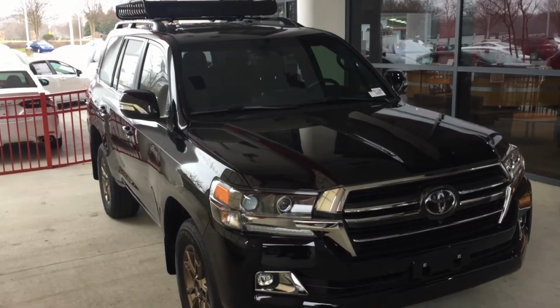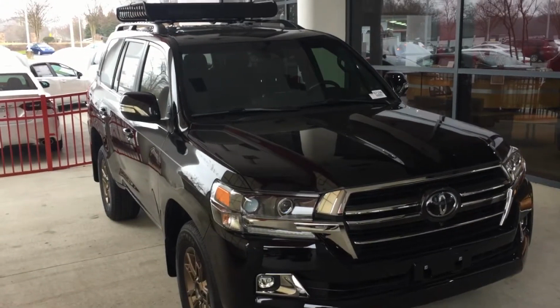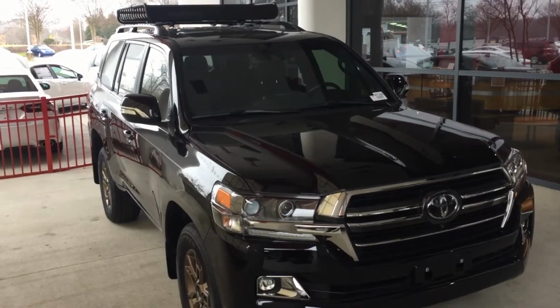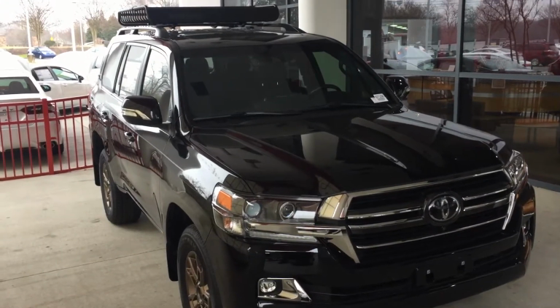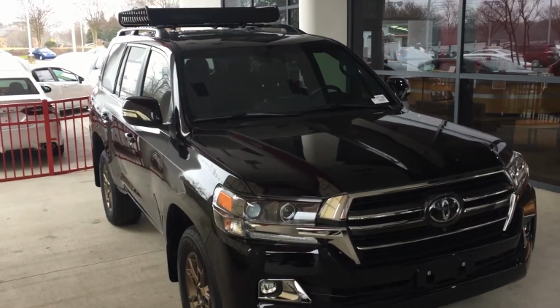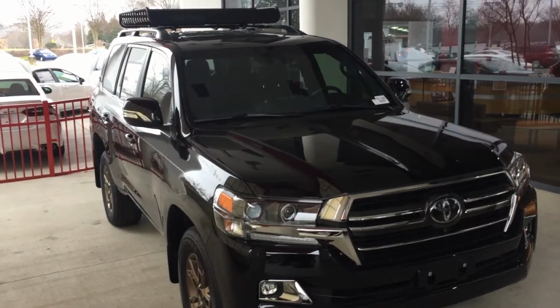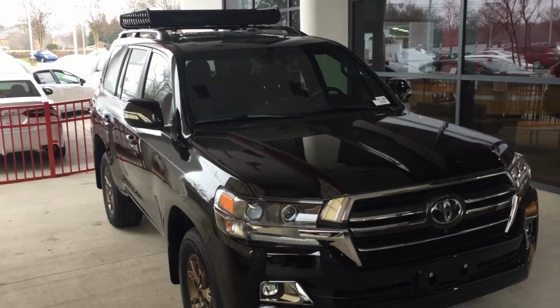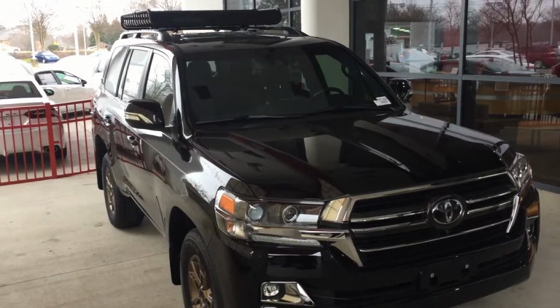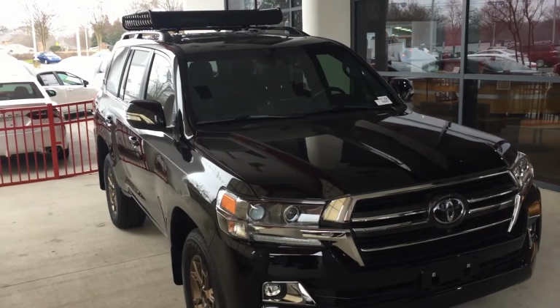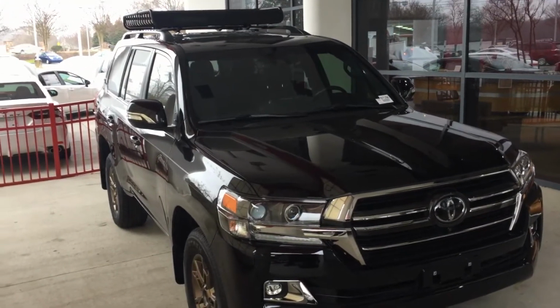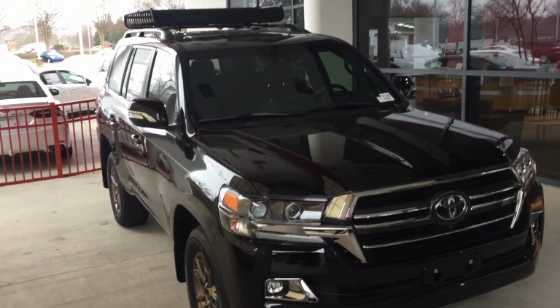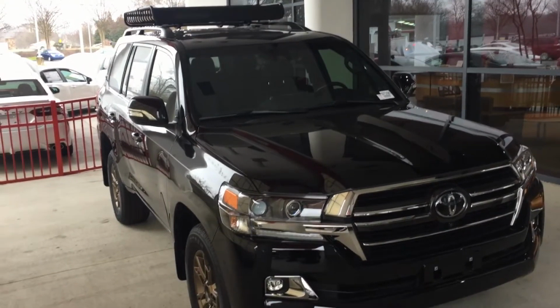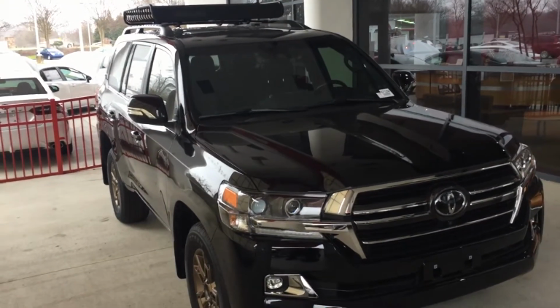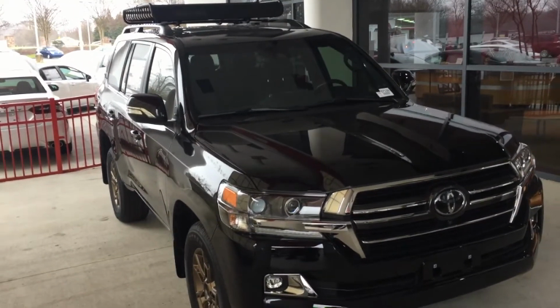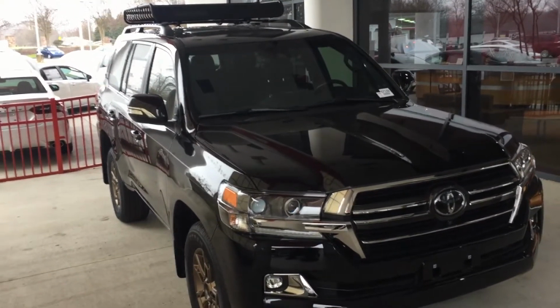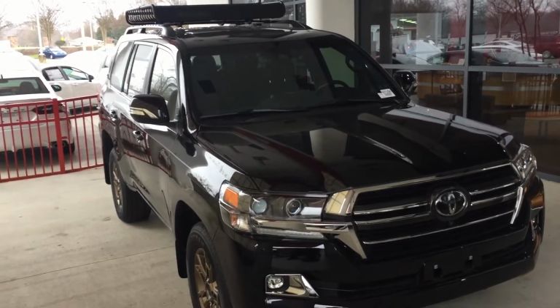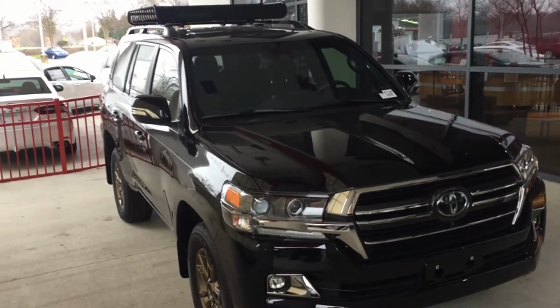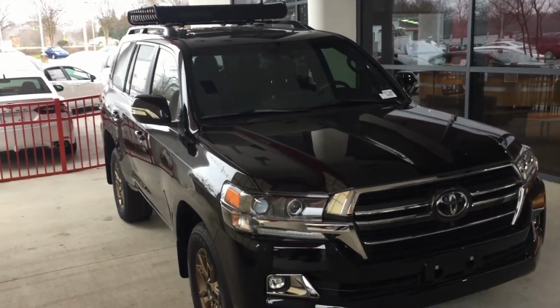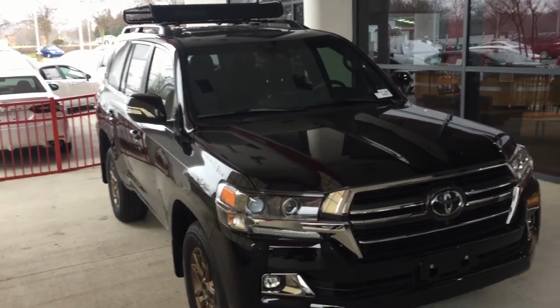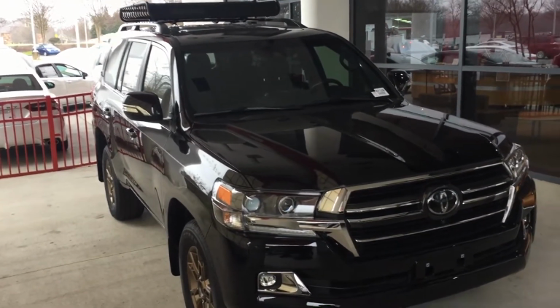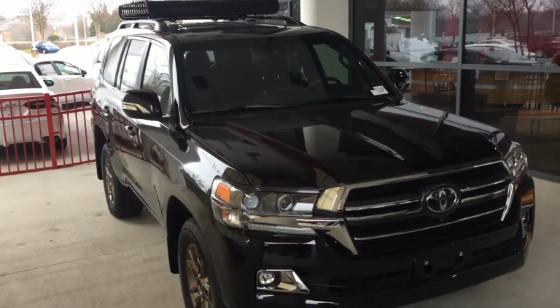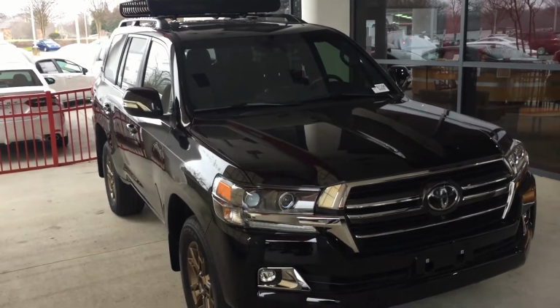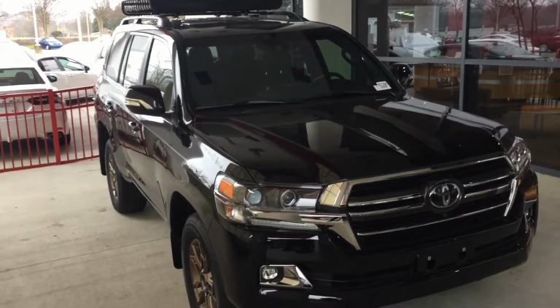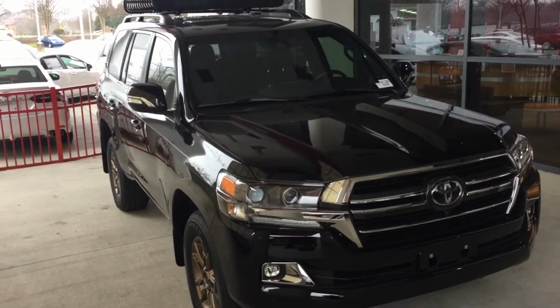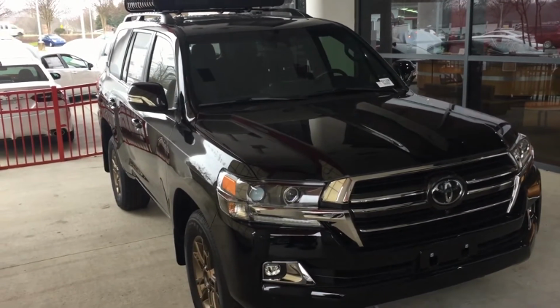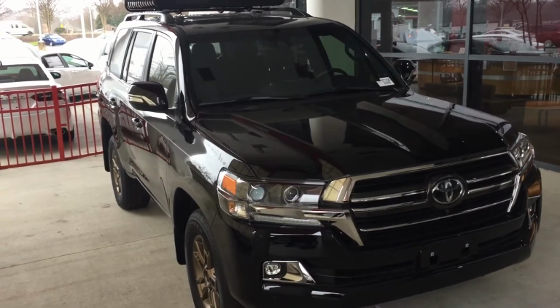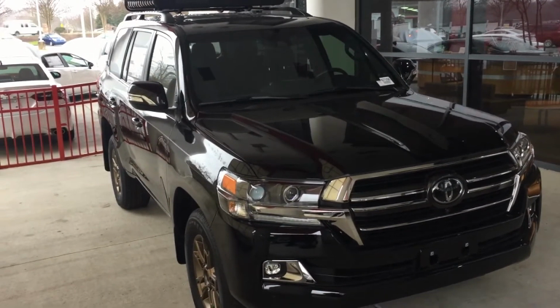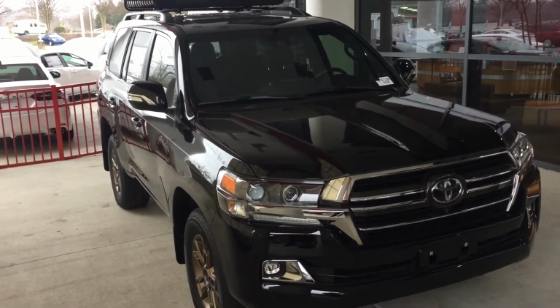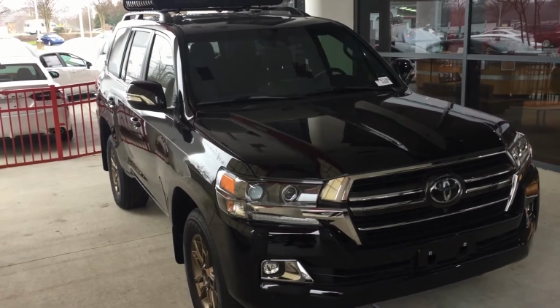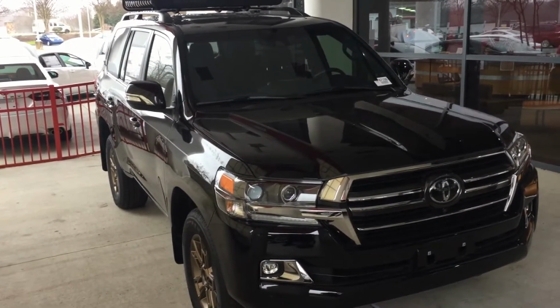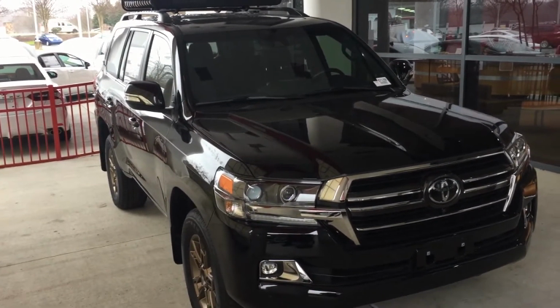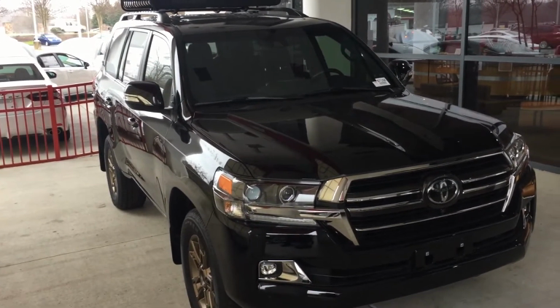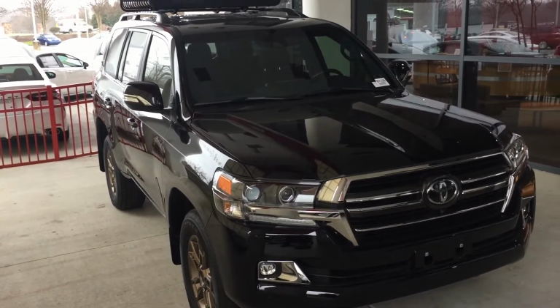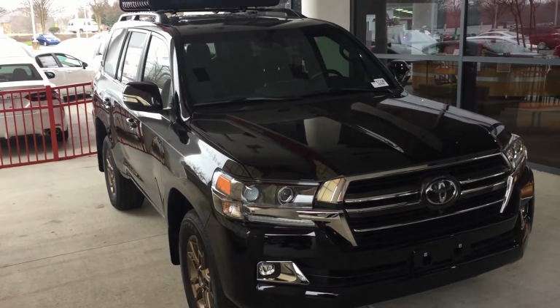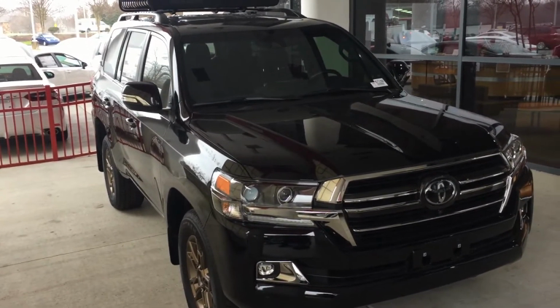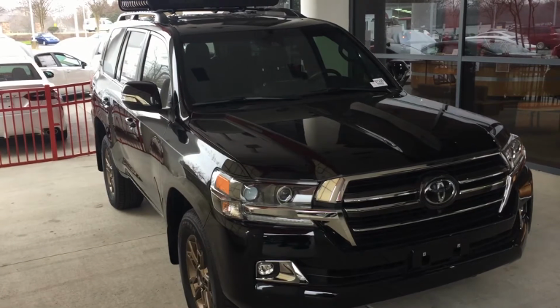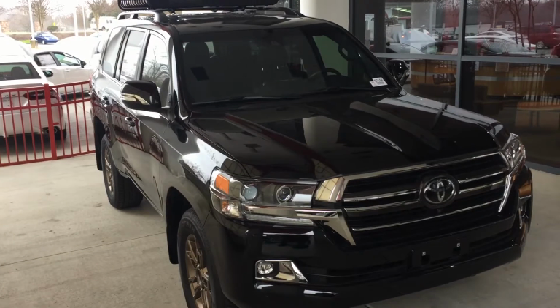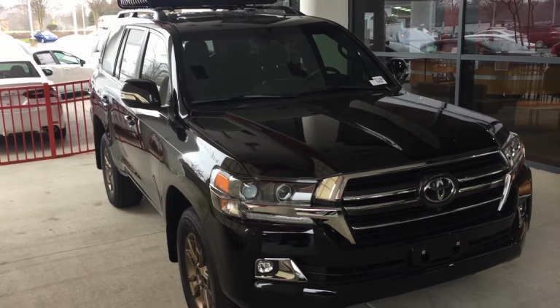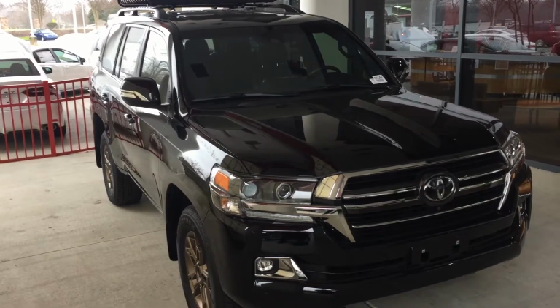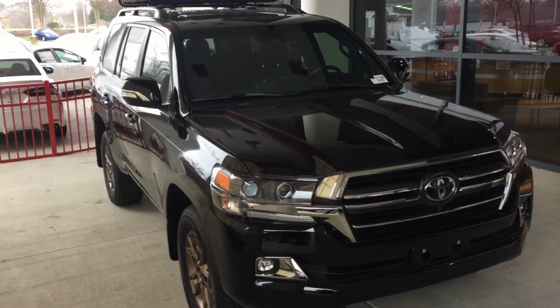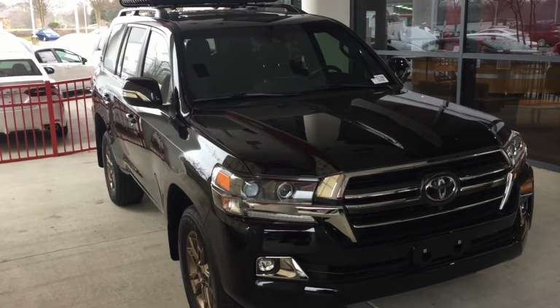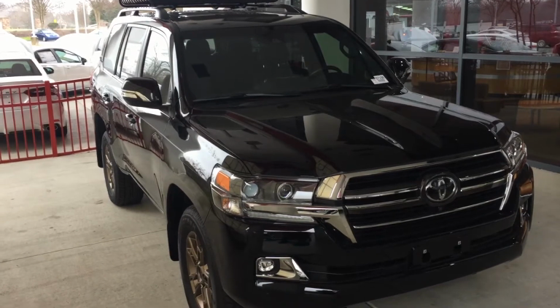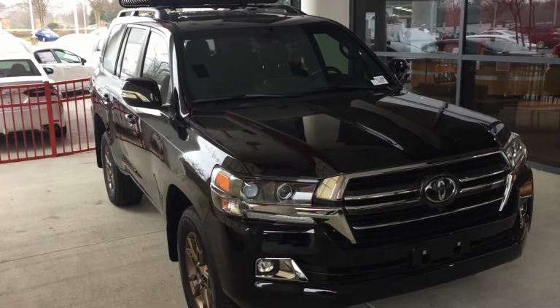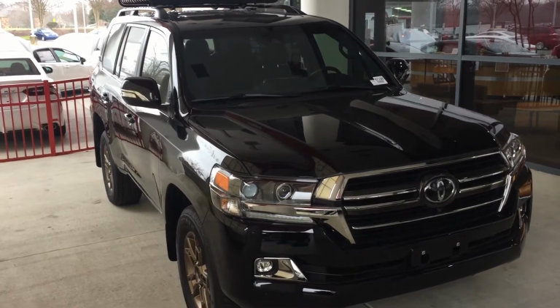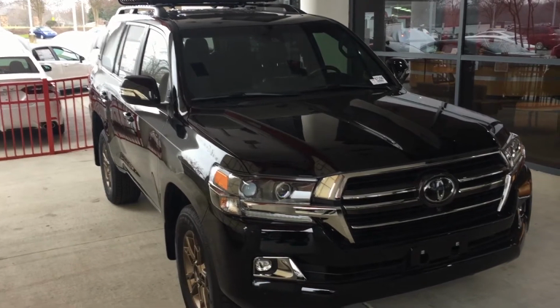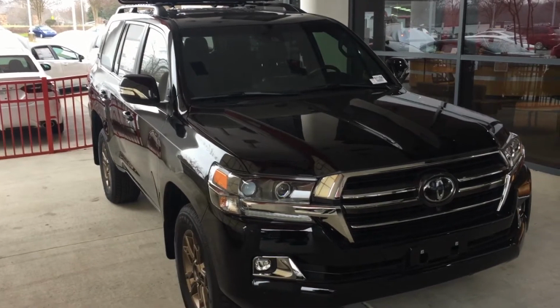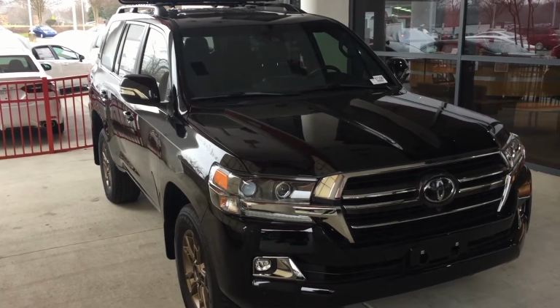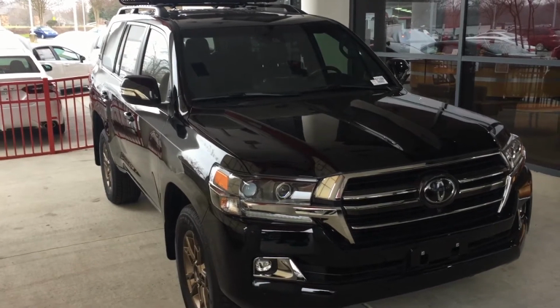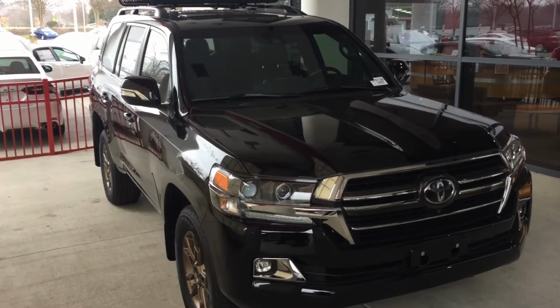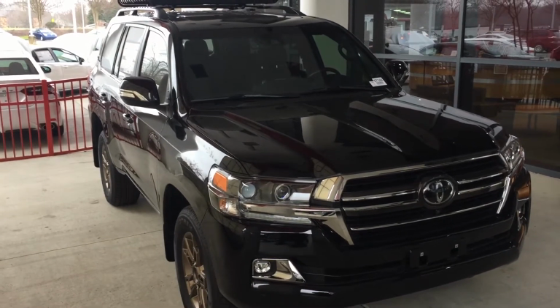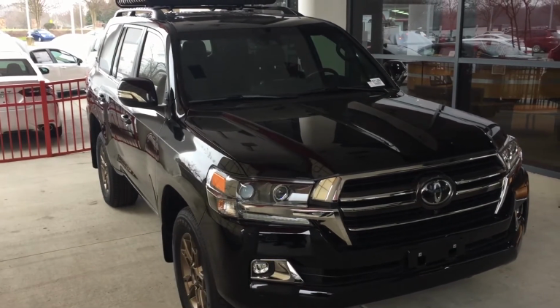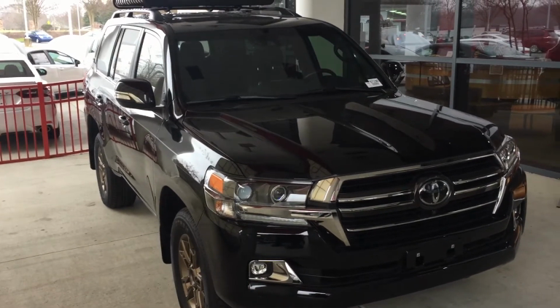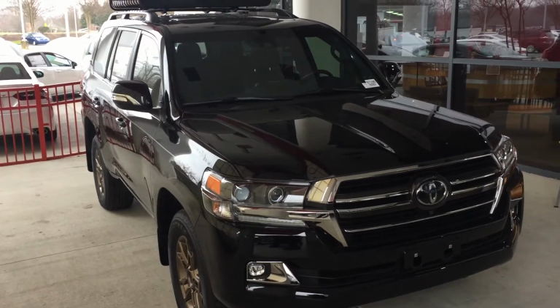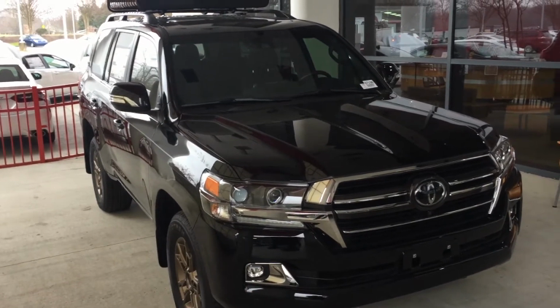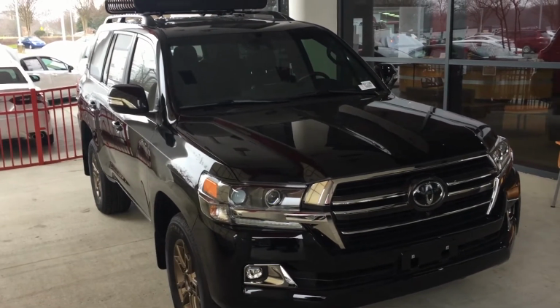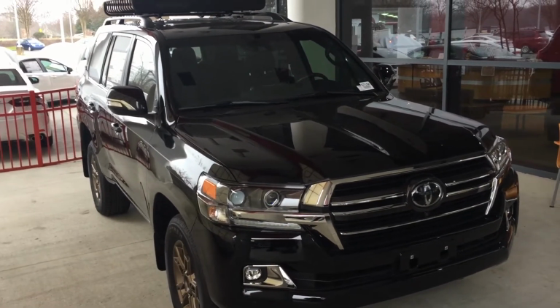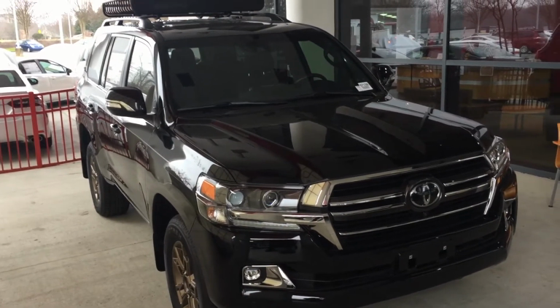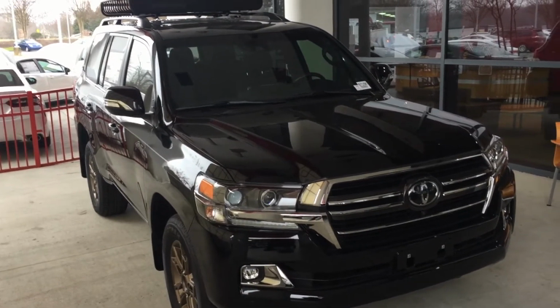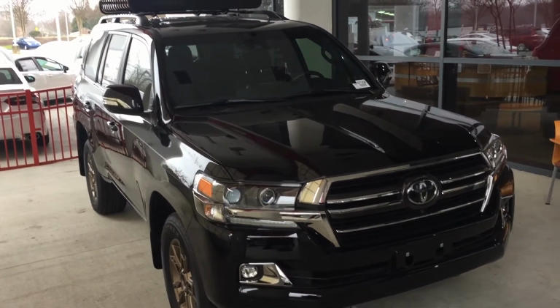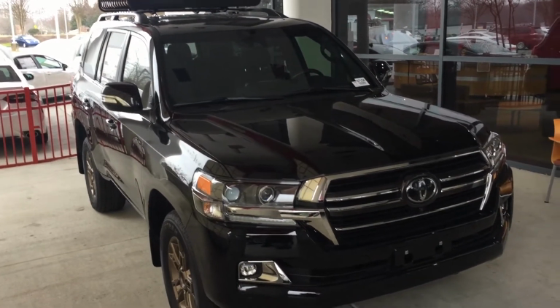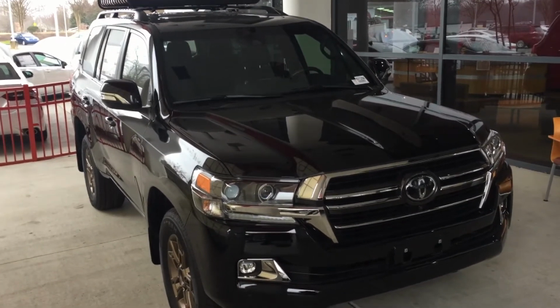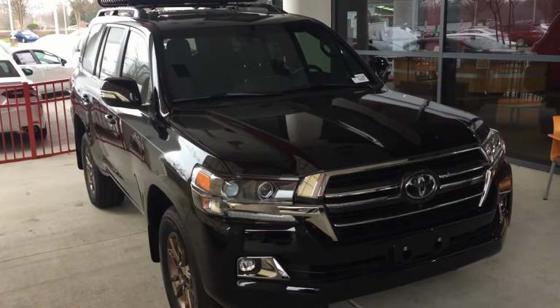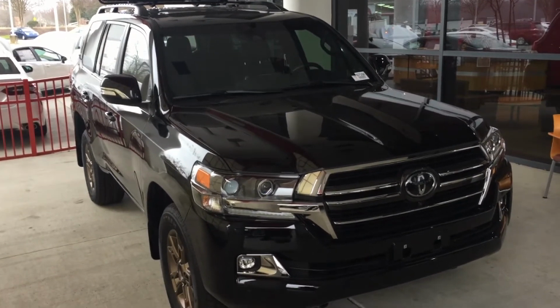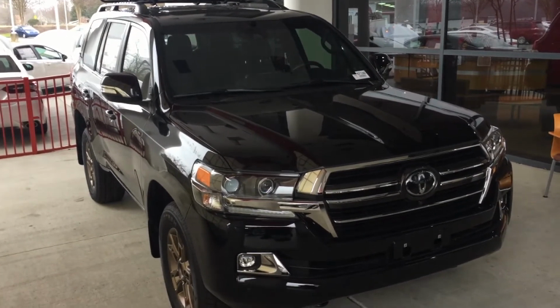Good morning Thomas. Hey, this is McCoy at Mark Jacobson Toyota. Just wanted to shoot you a quick video of the Land Cruiser that you requested.